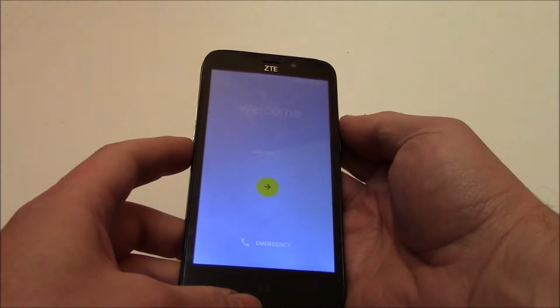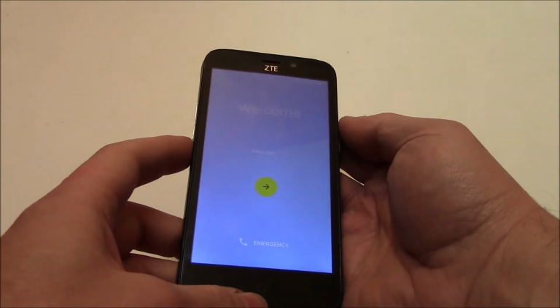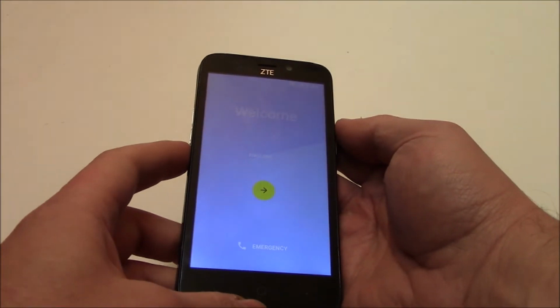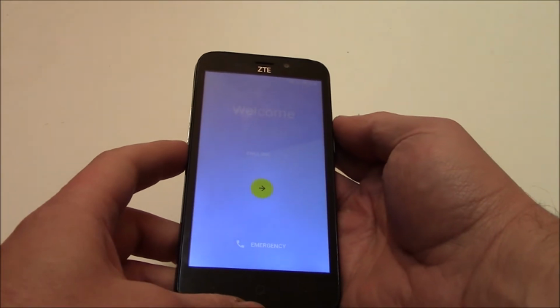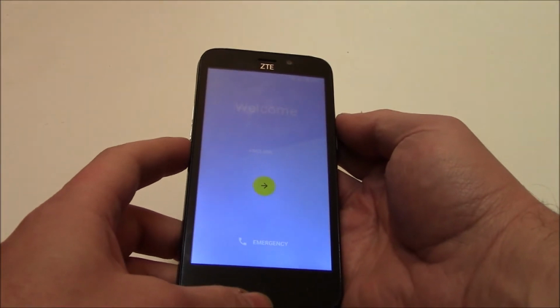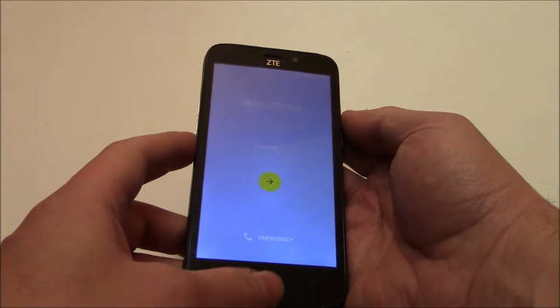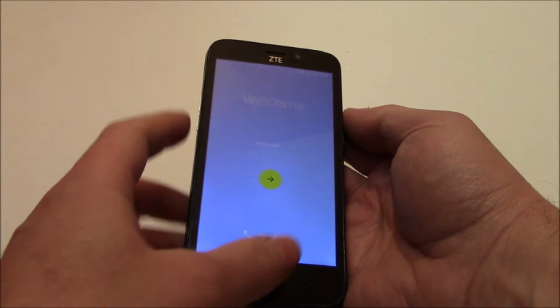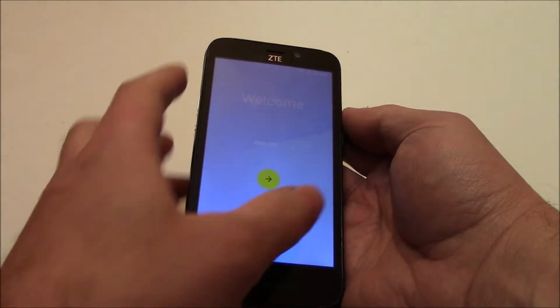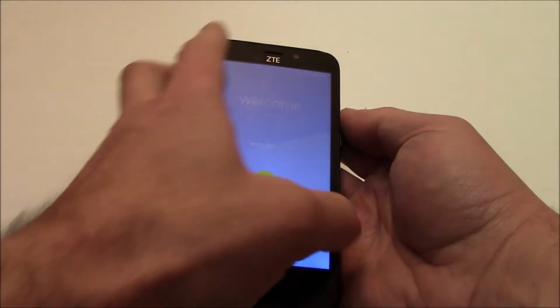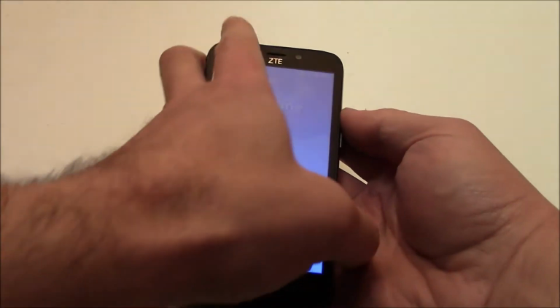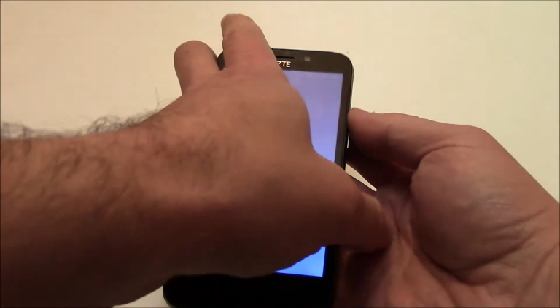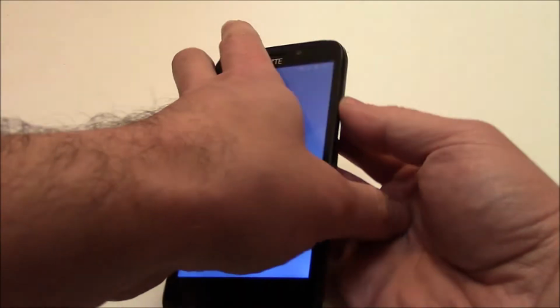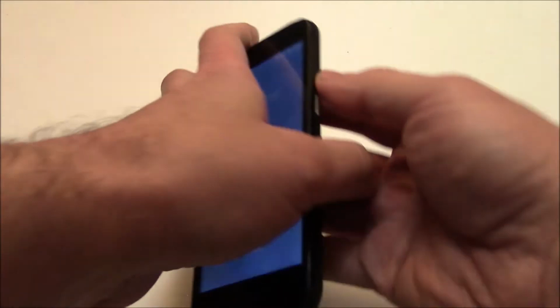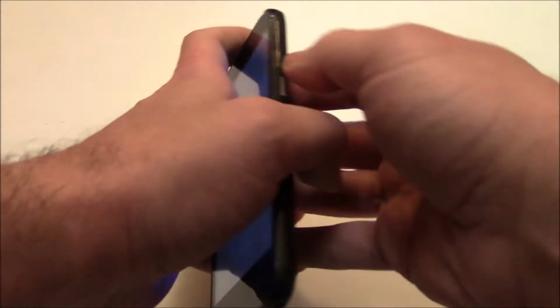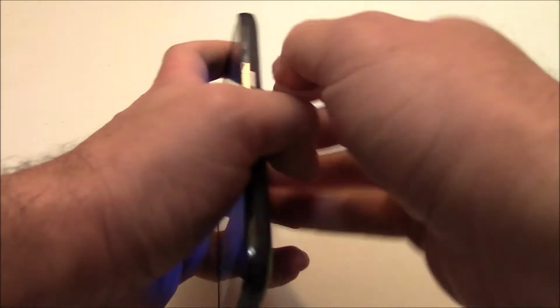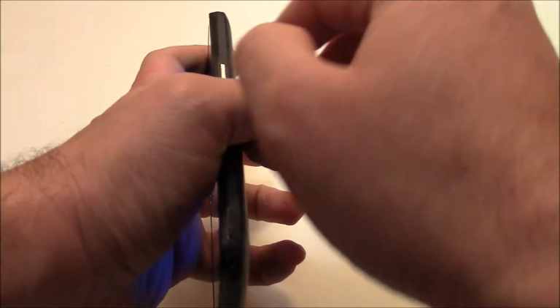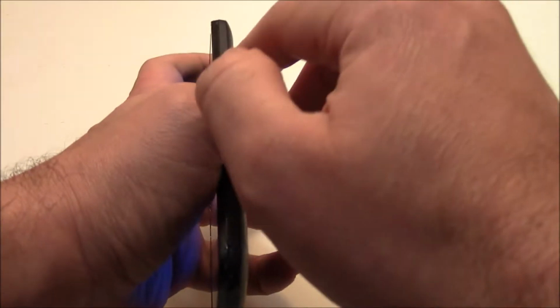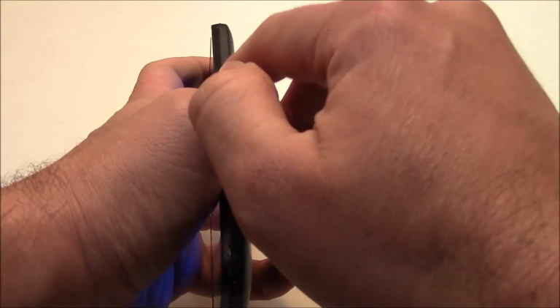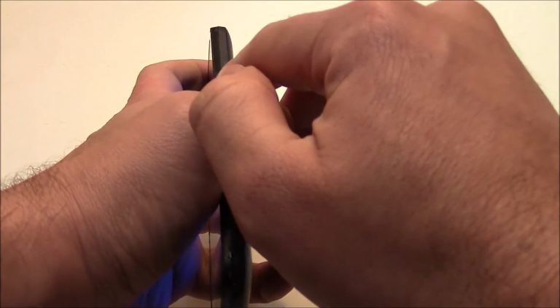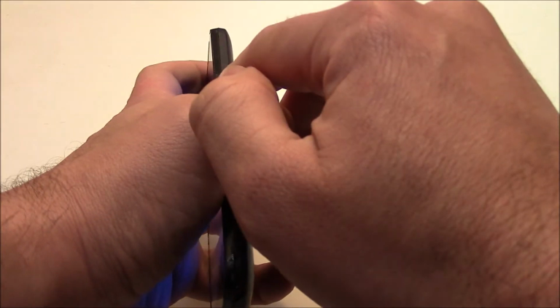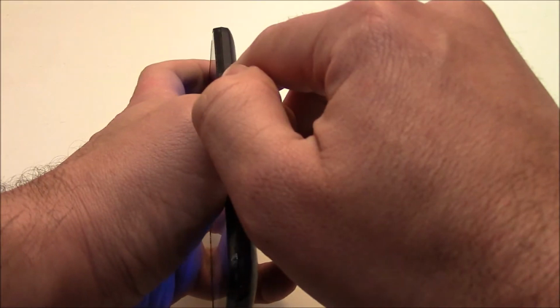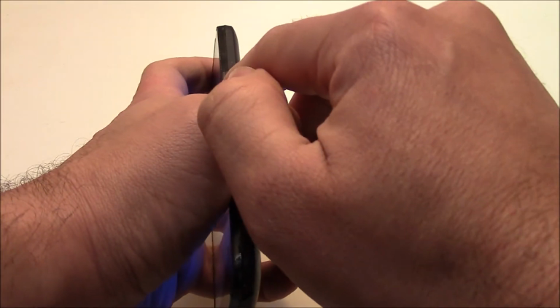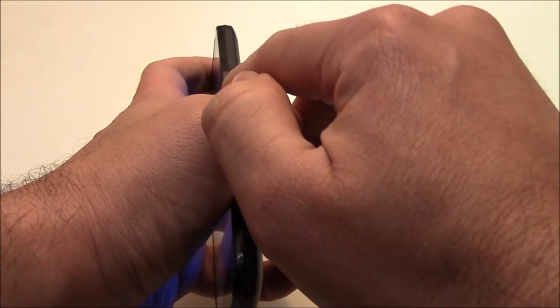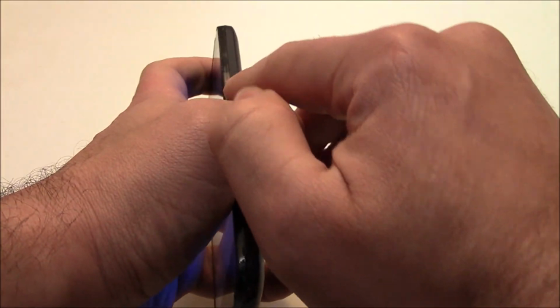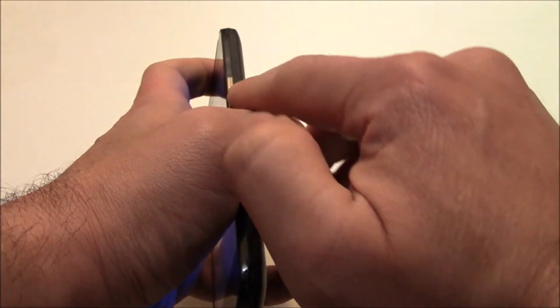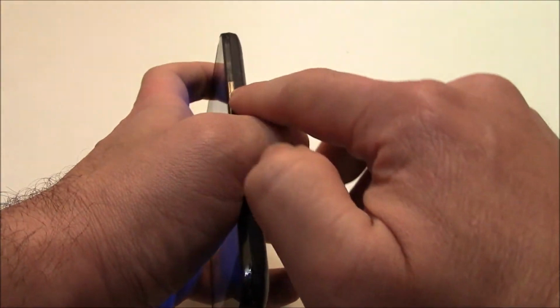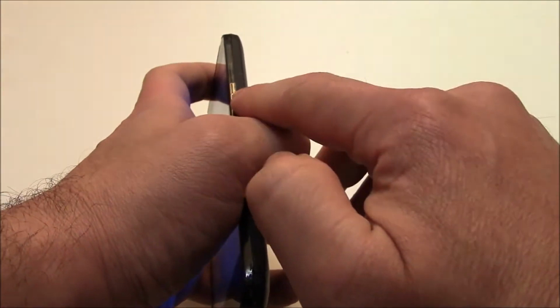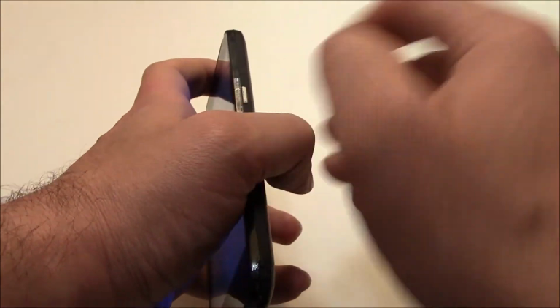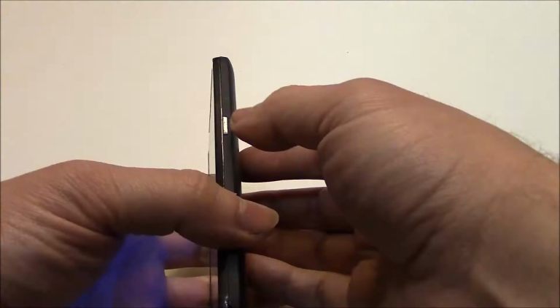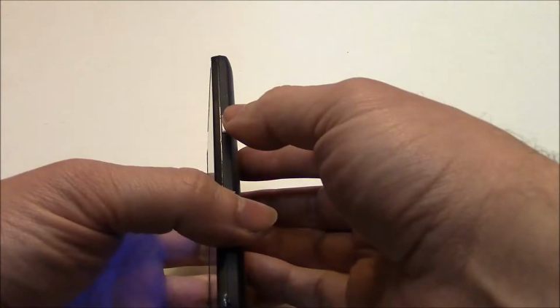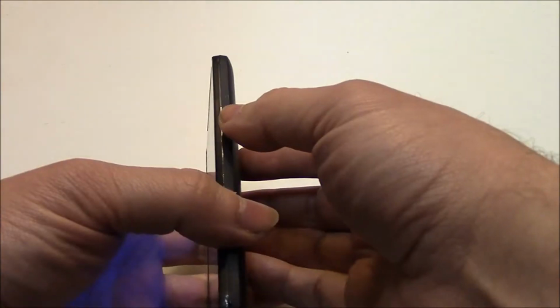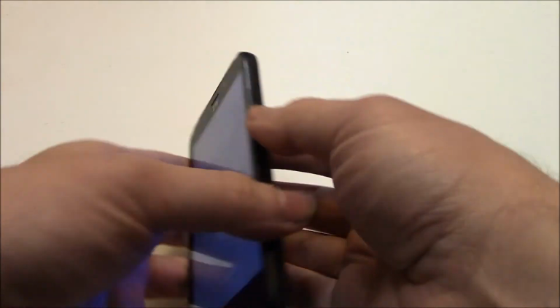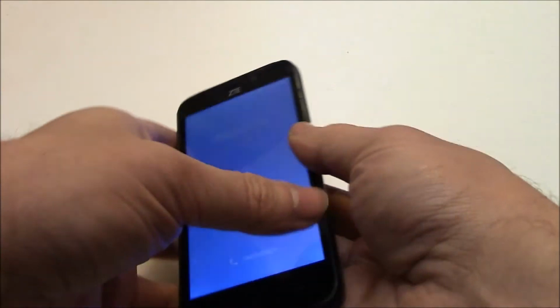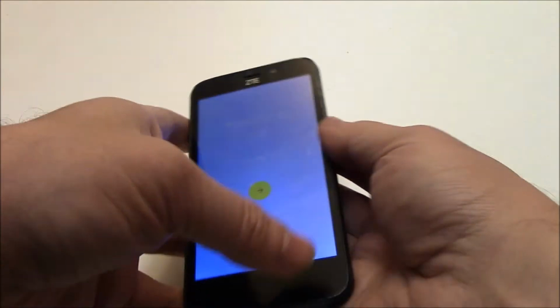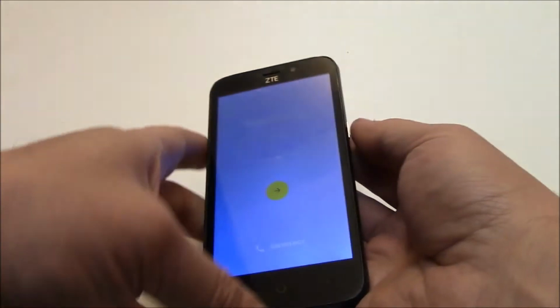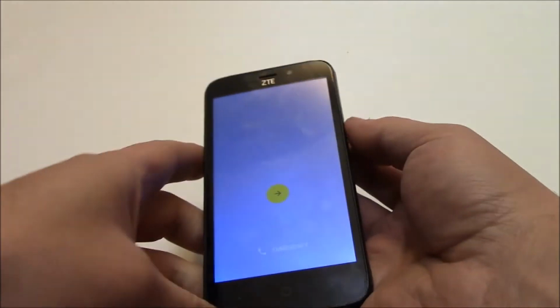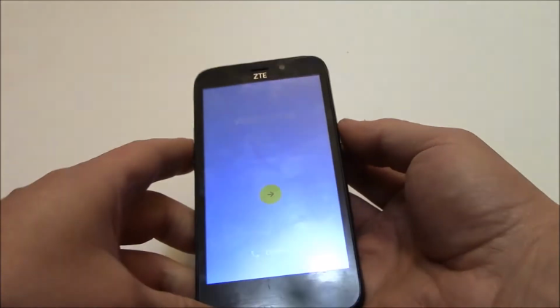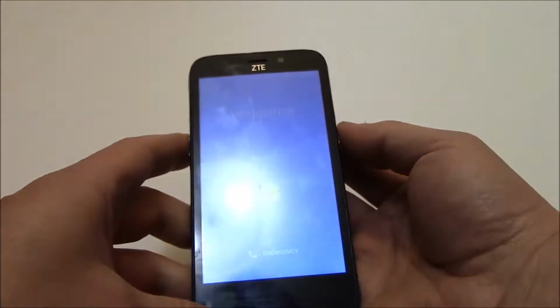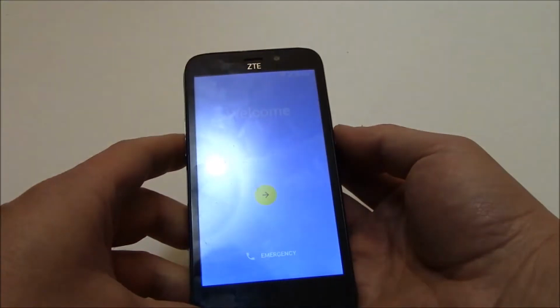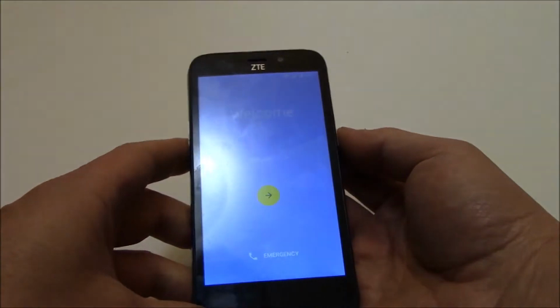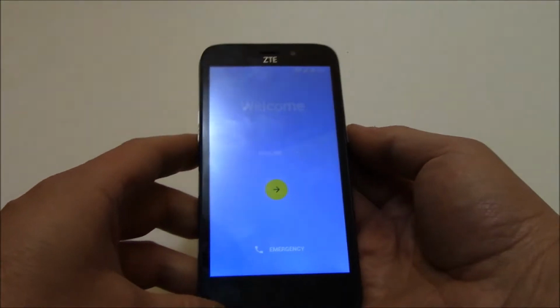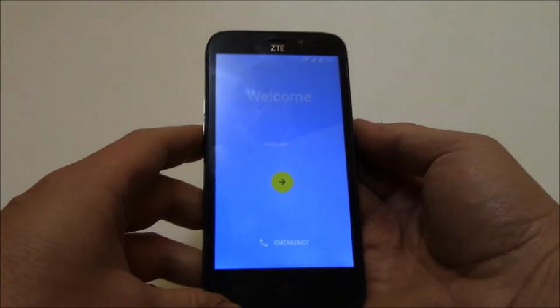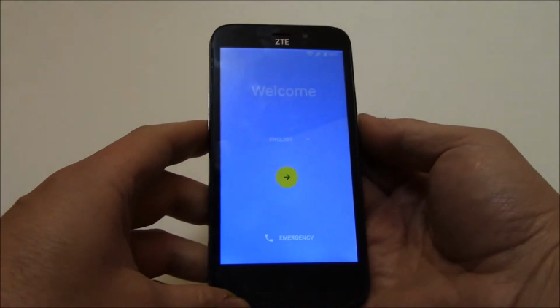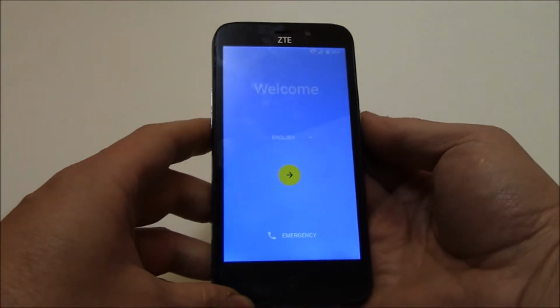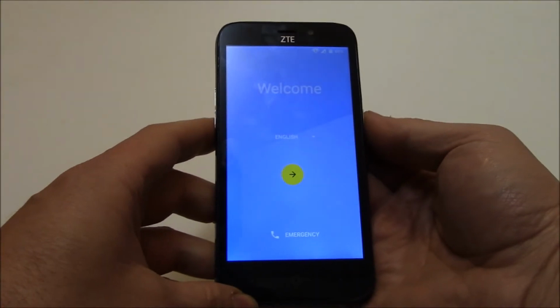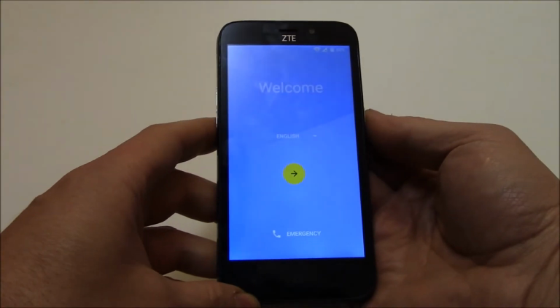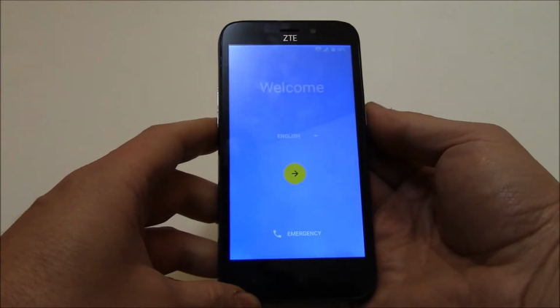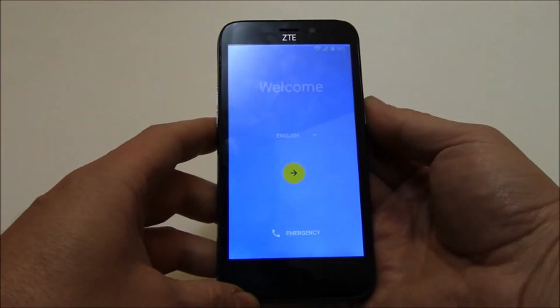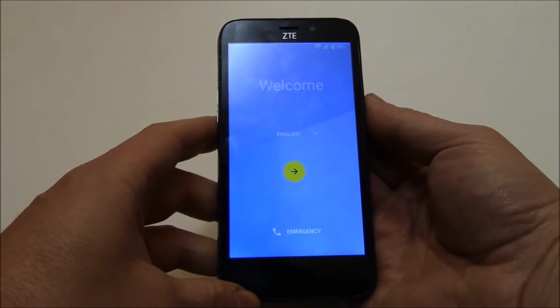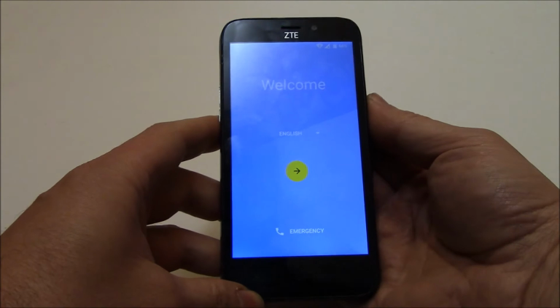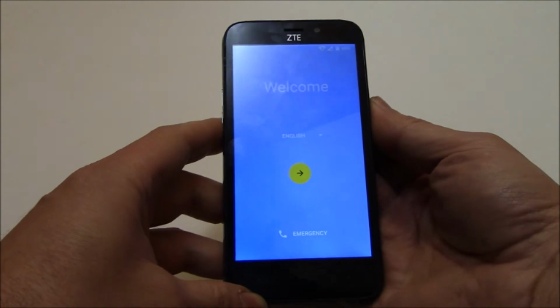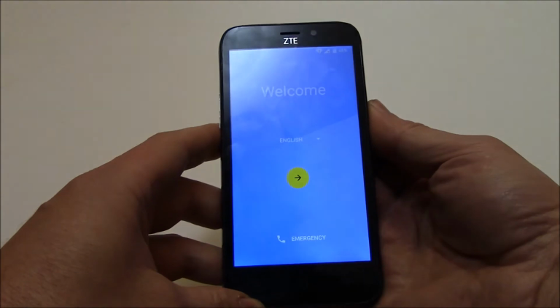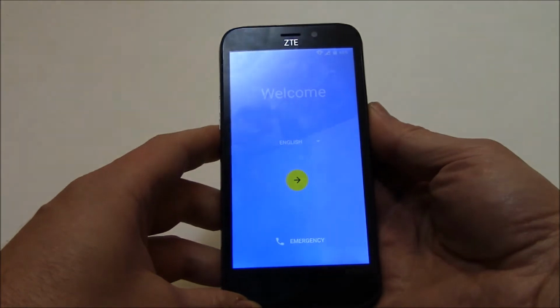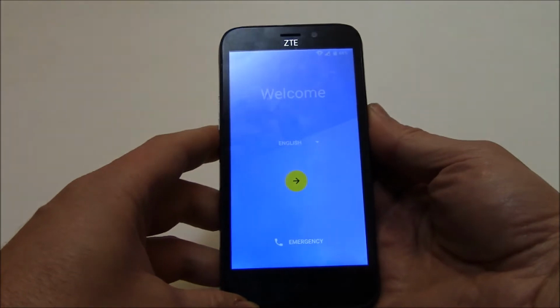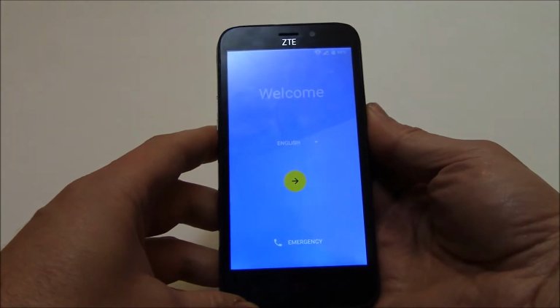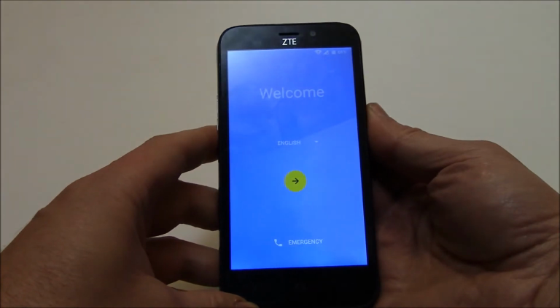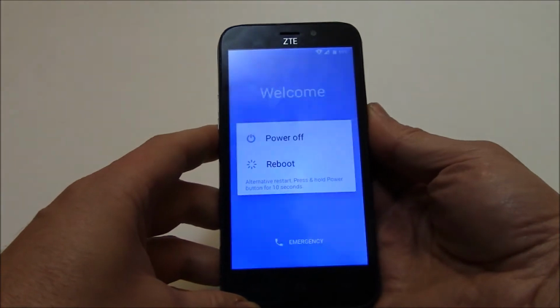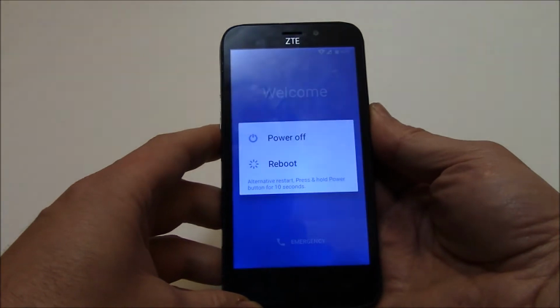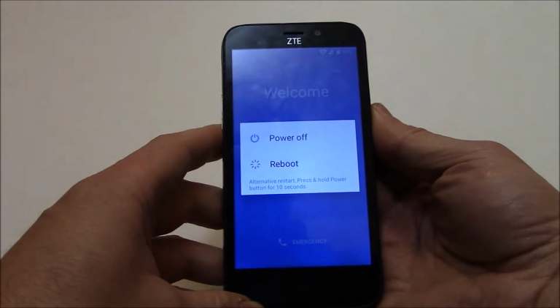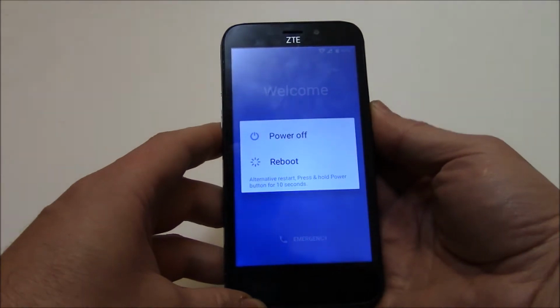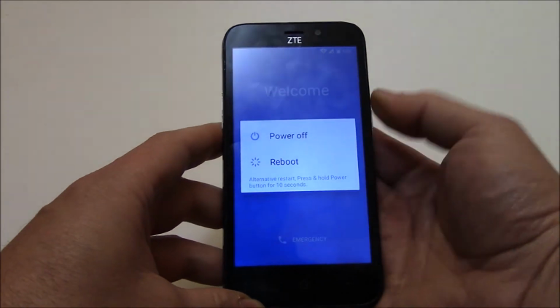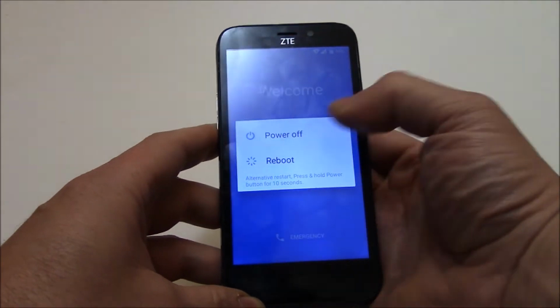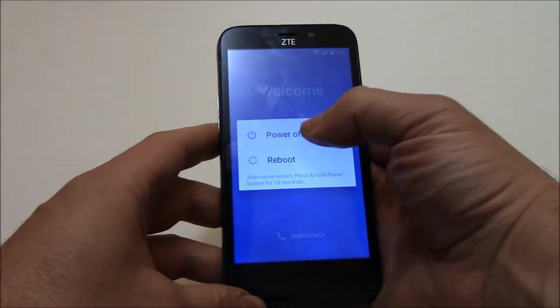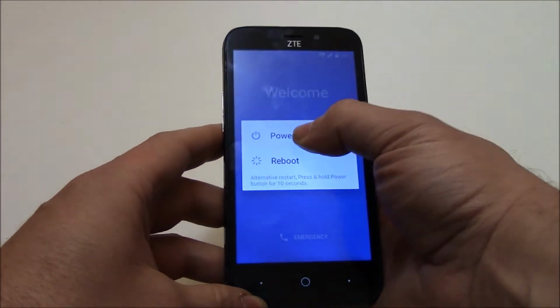To fully power the phone off, press and hold down the power button. Power off.